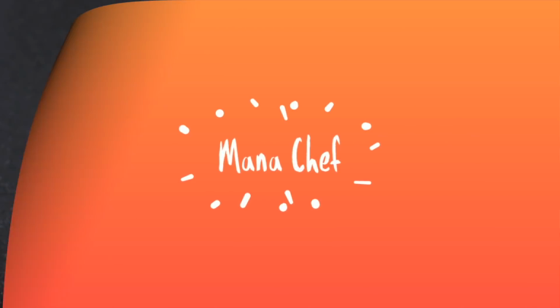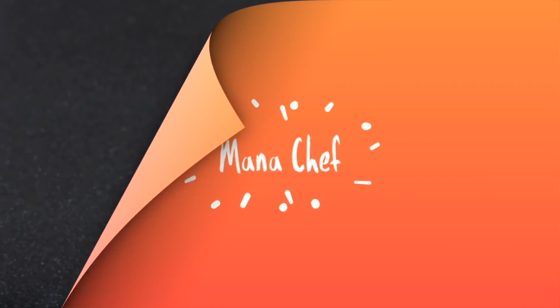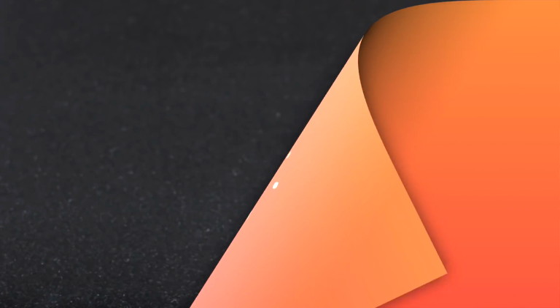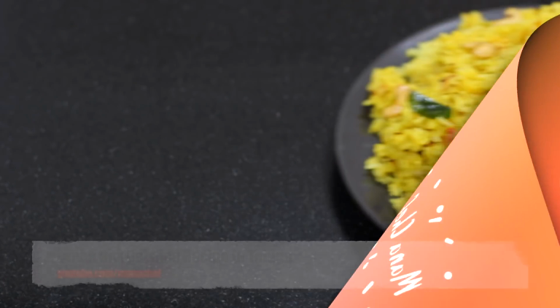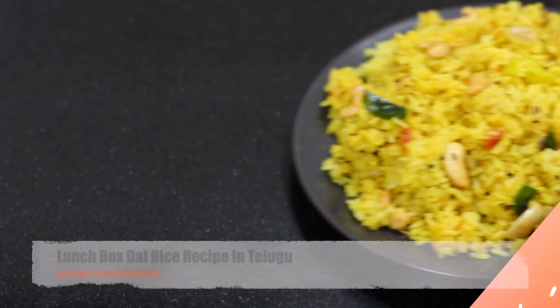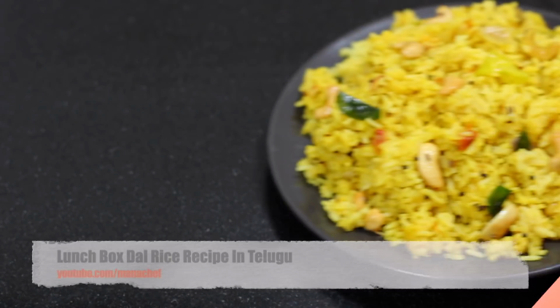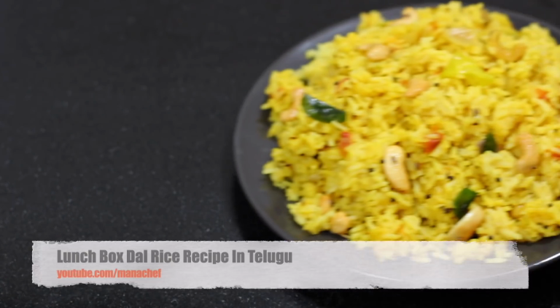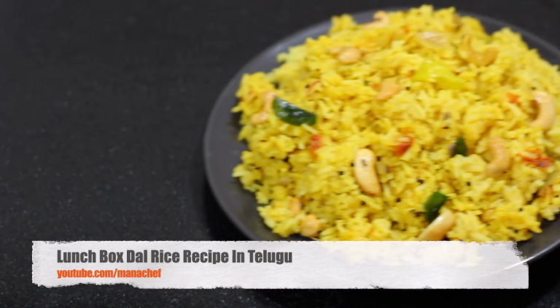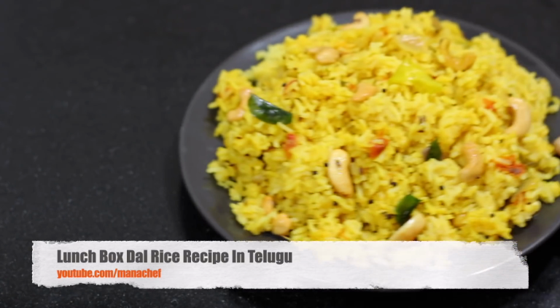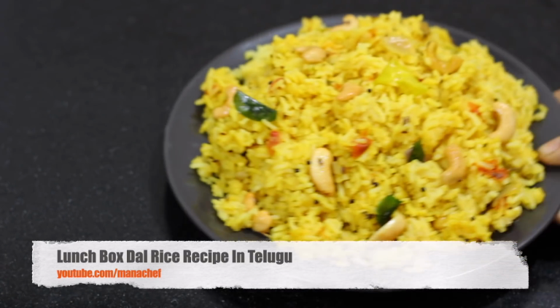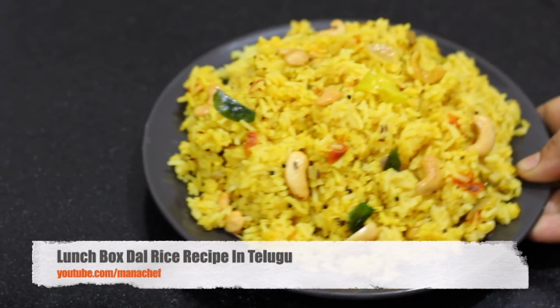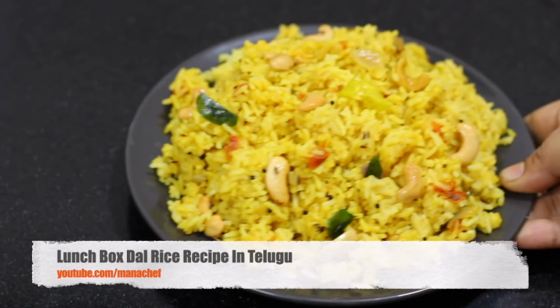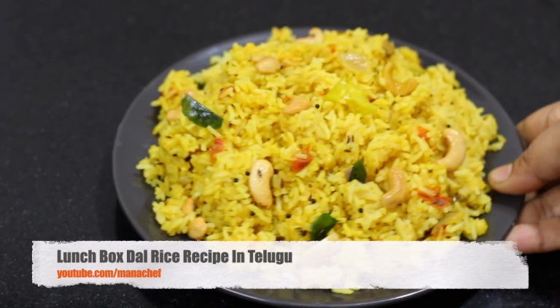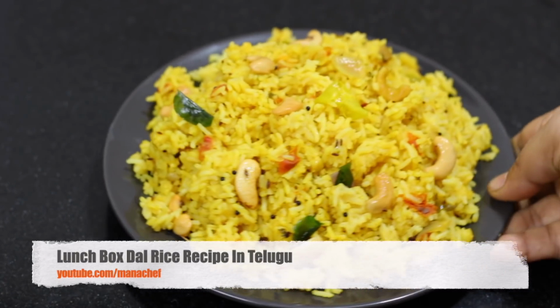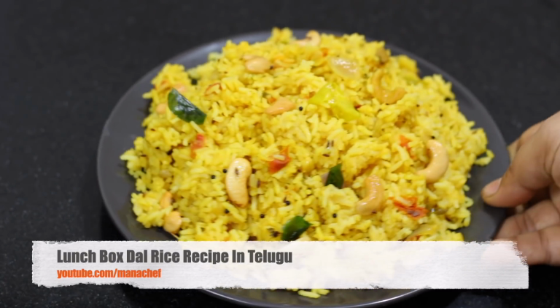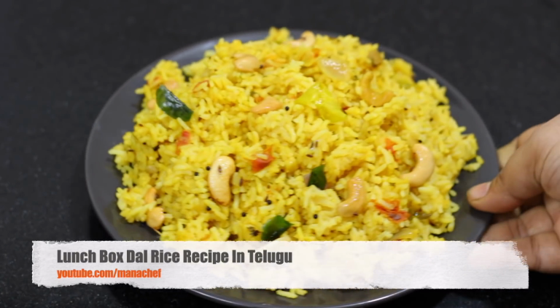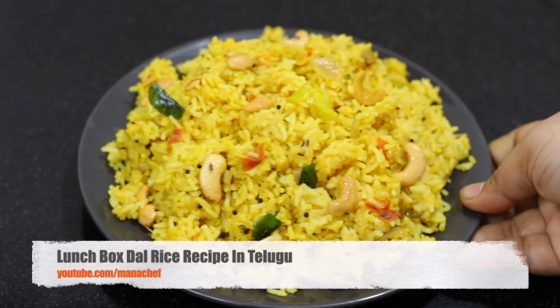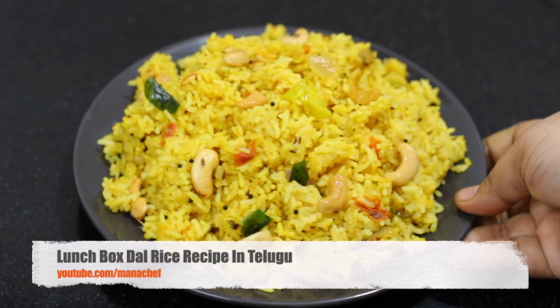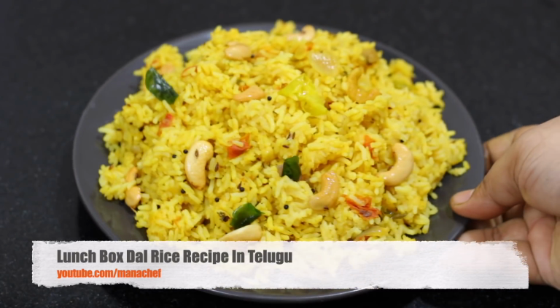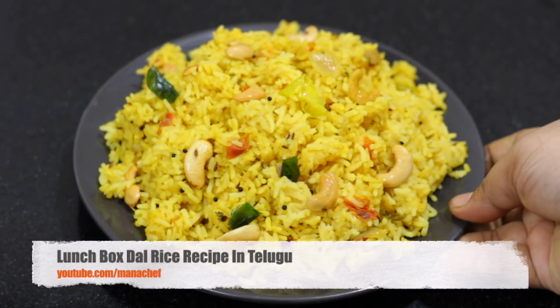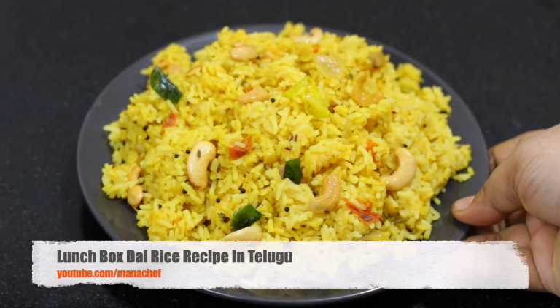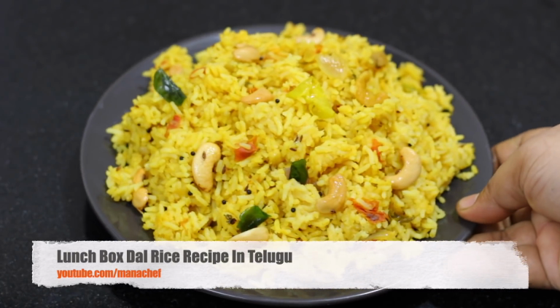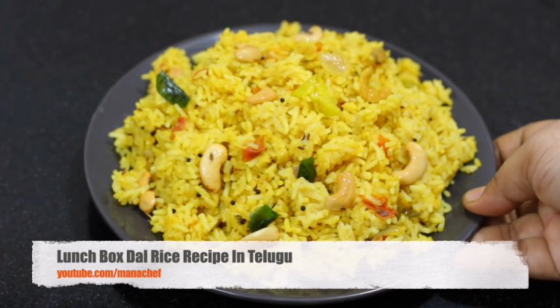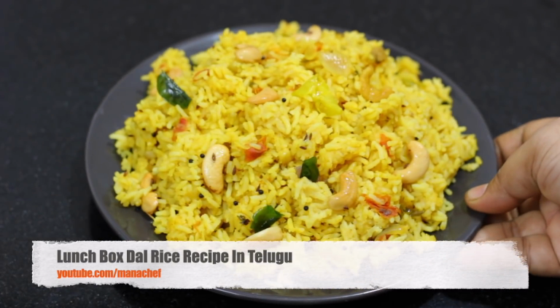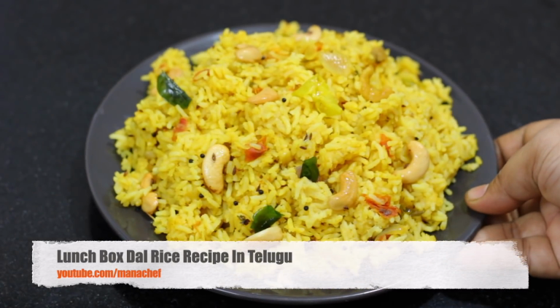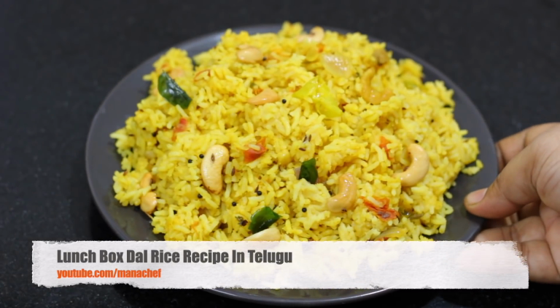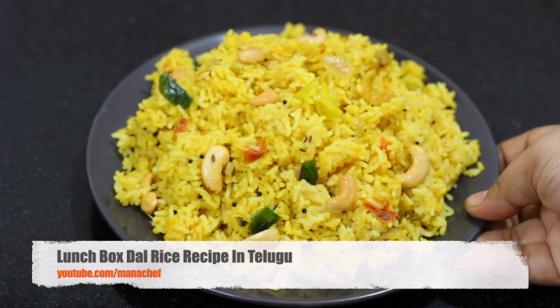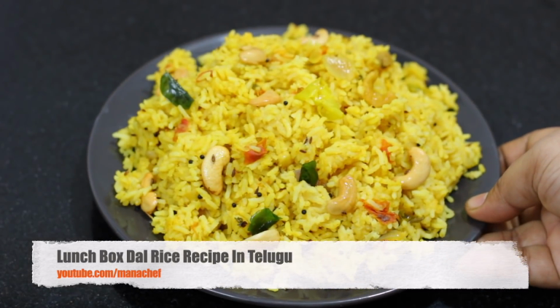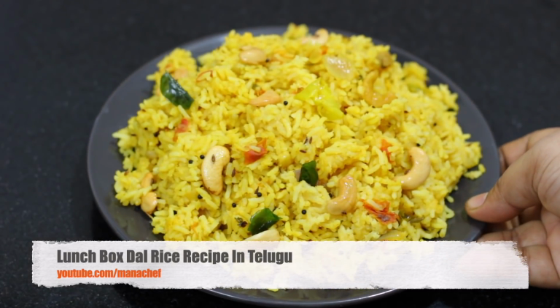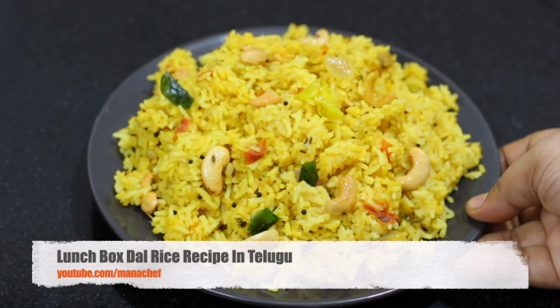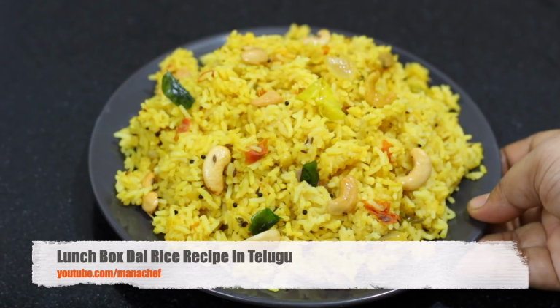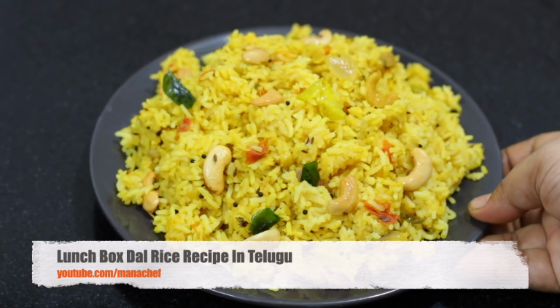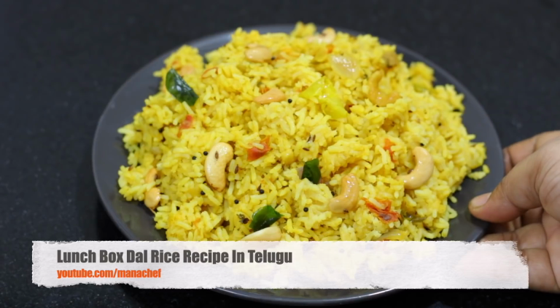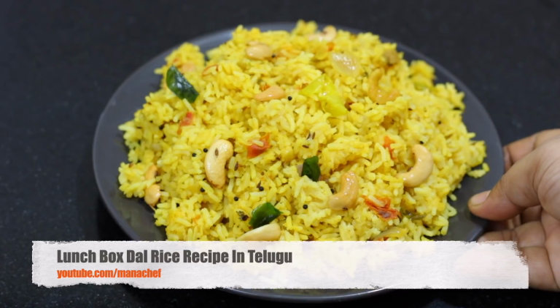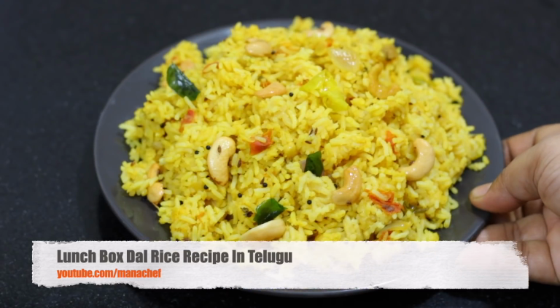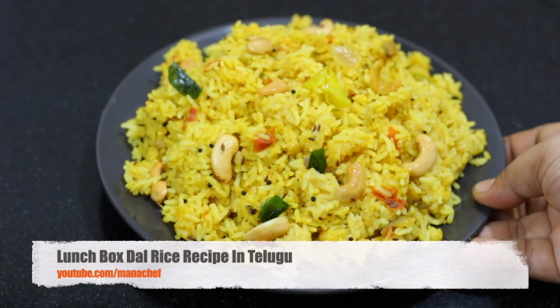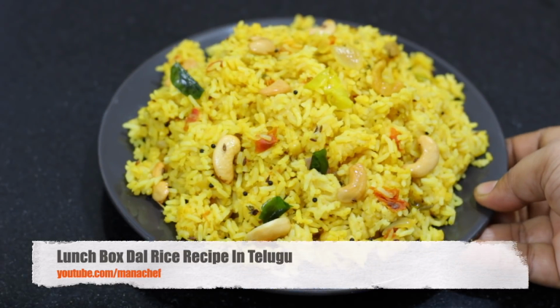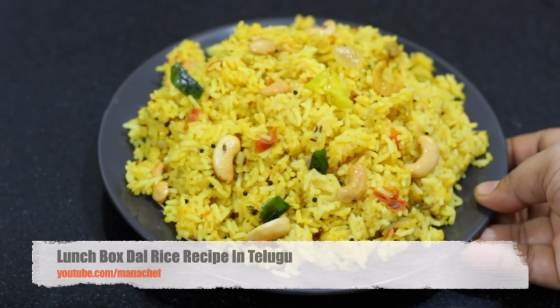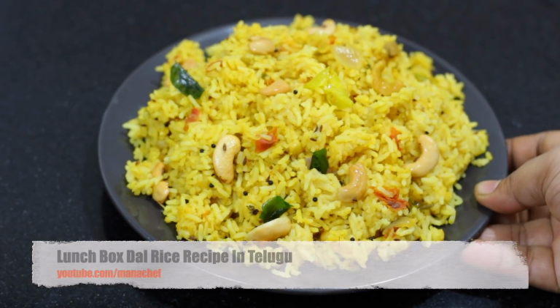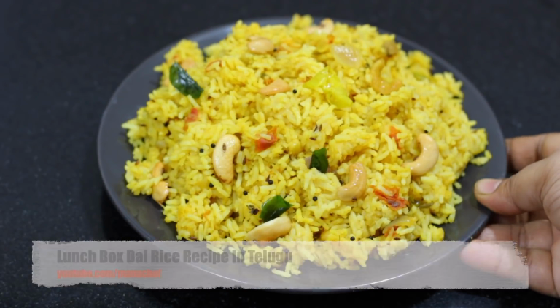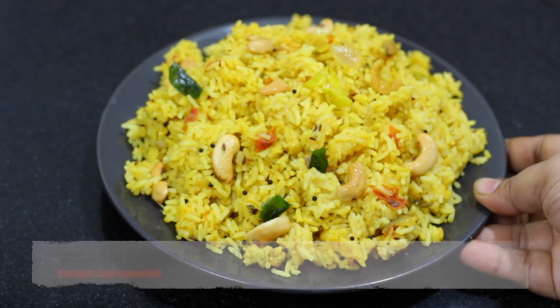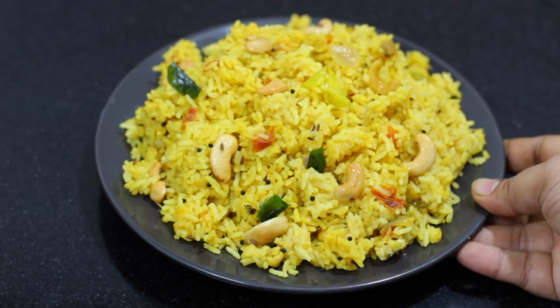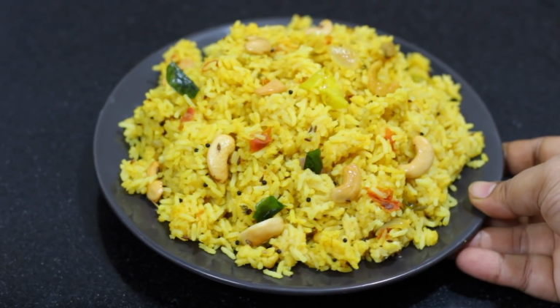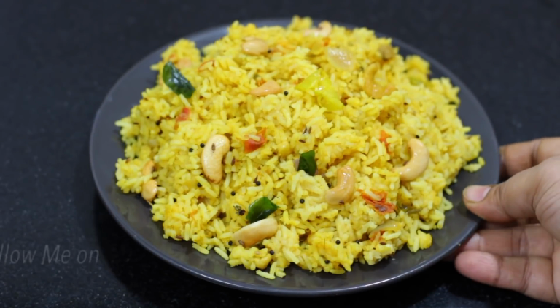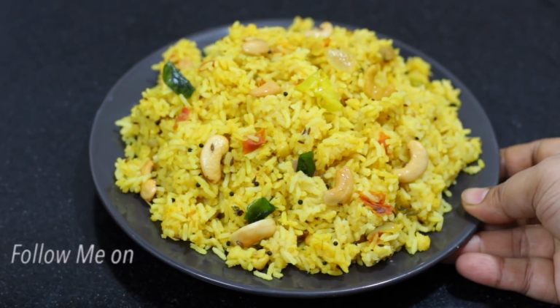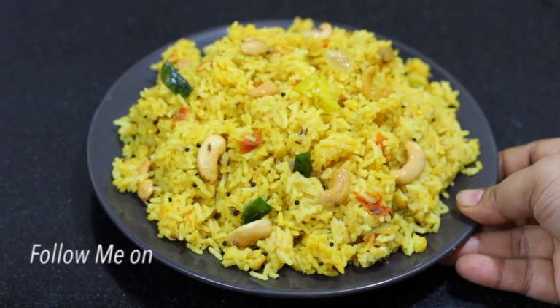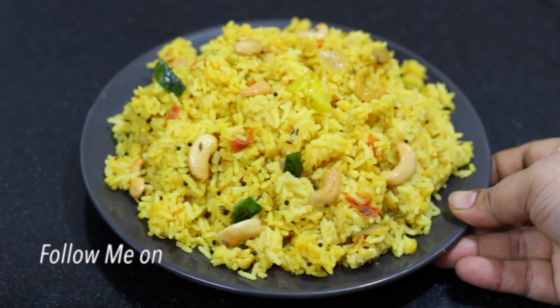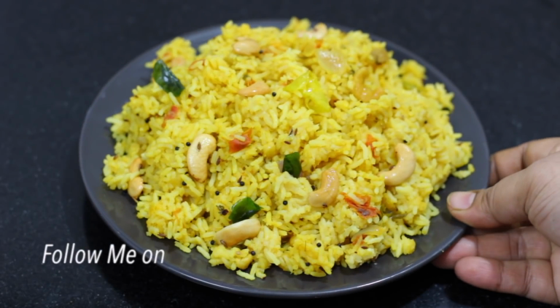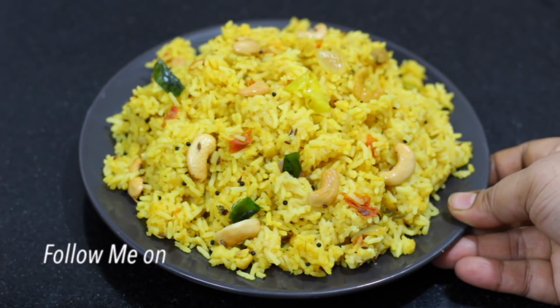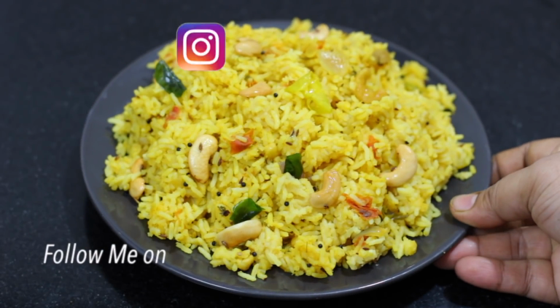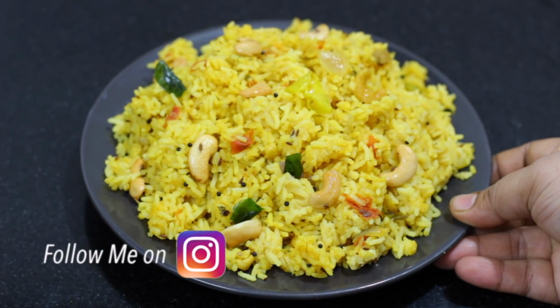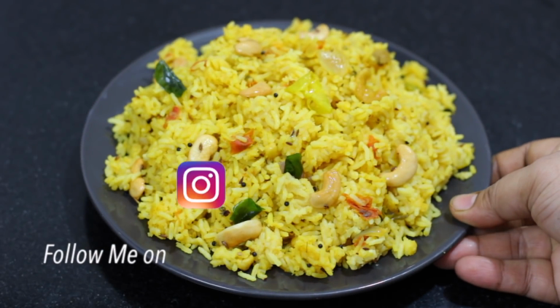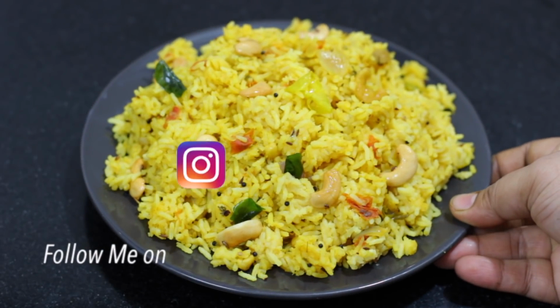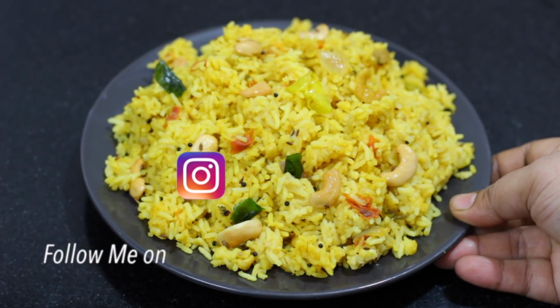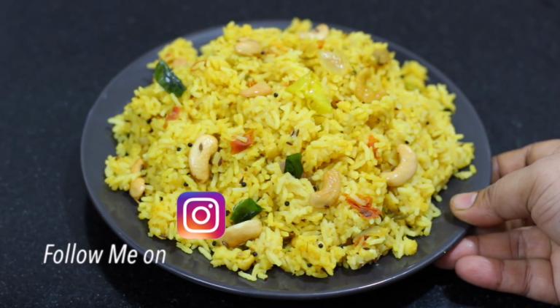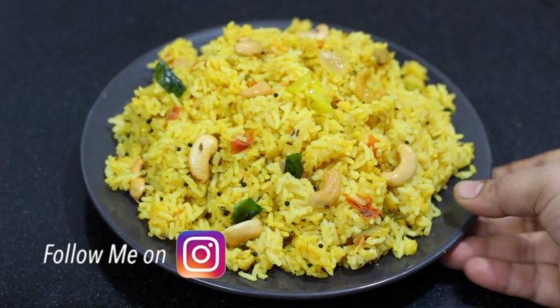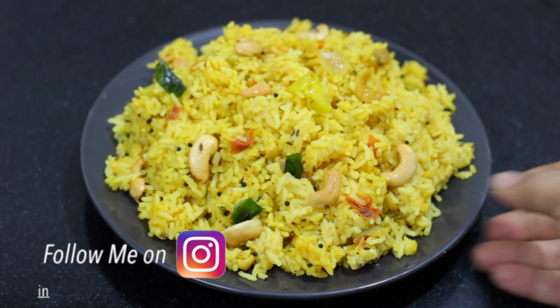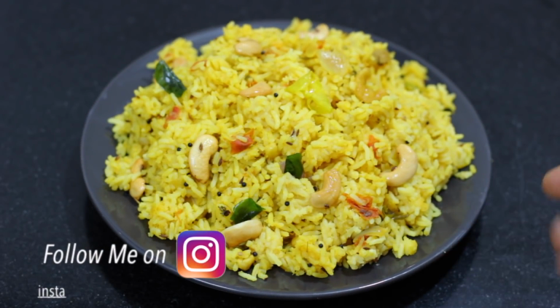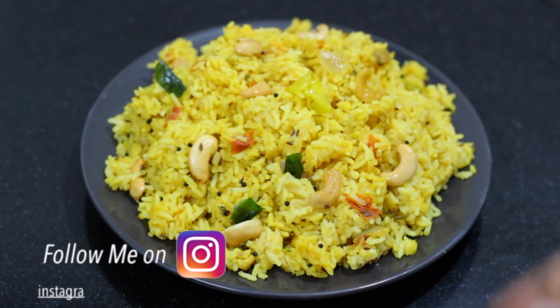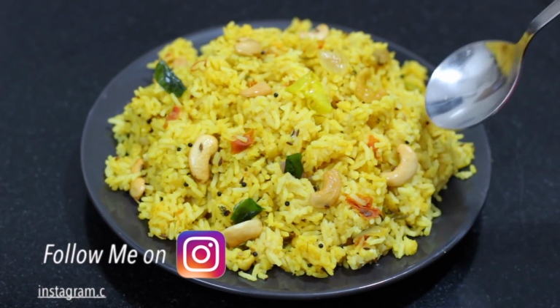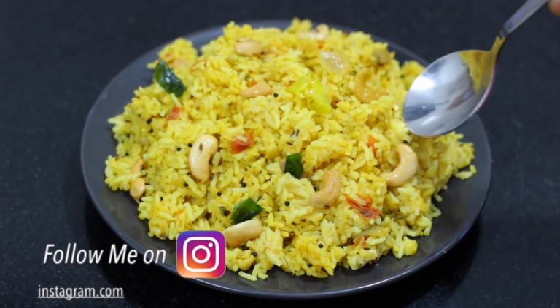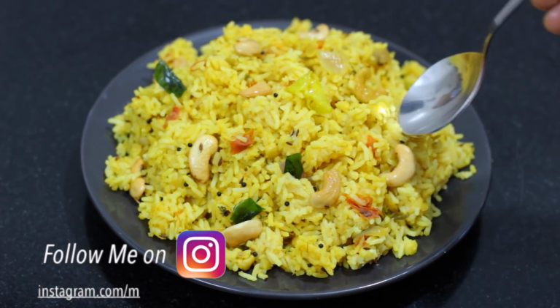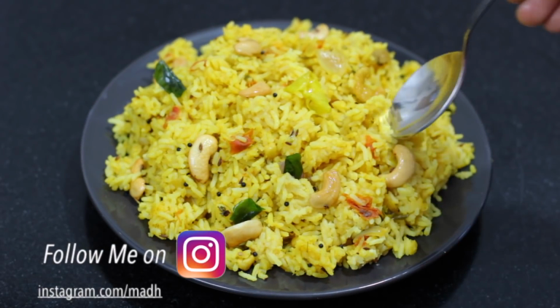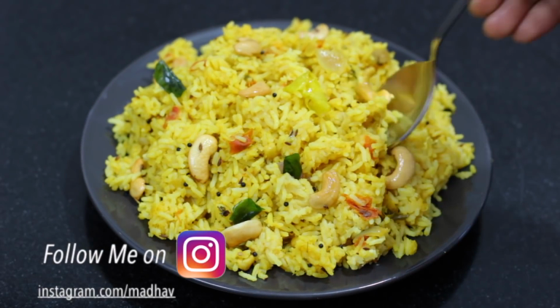Welcome to Manashef. I am Madhavi. Today I am going to show you a simple and tasty lunch box recipe. That is what it means — dal rice.